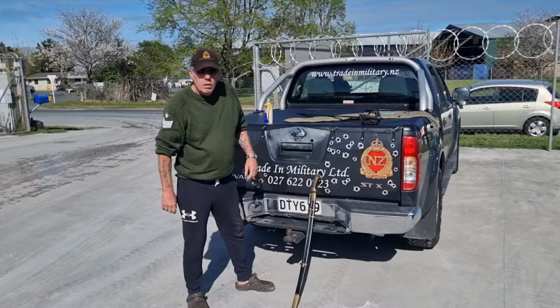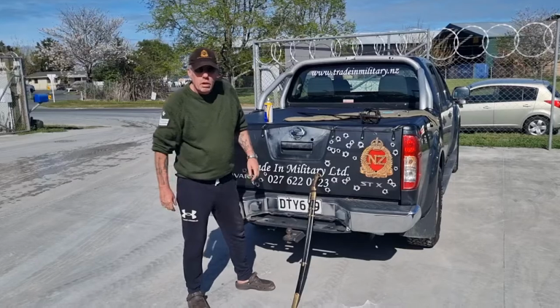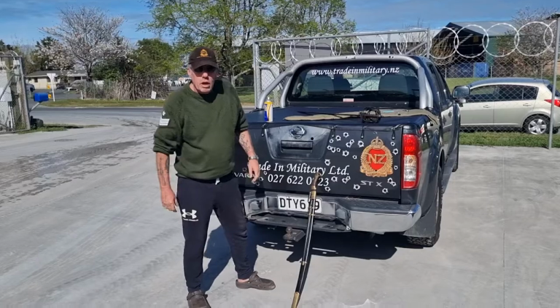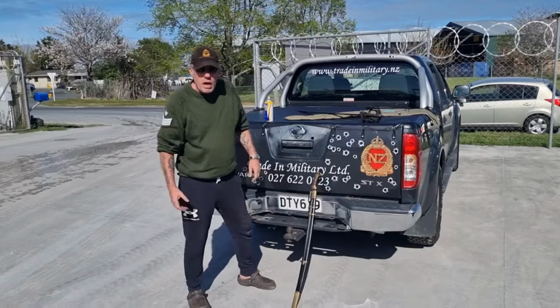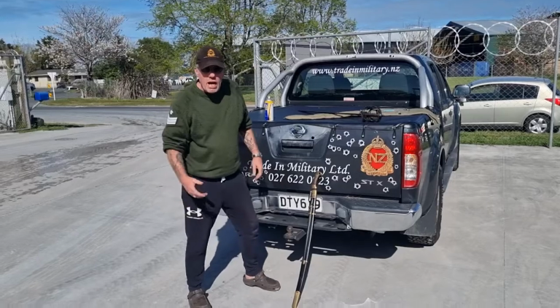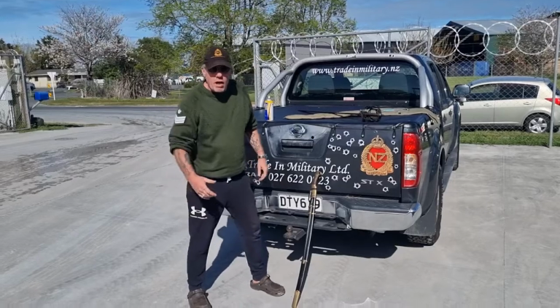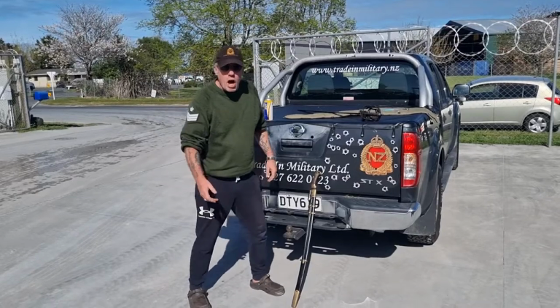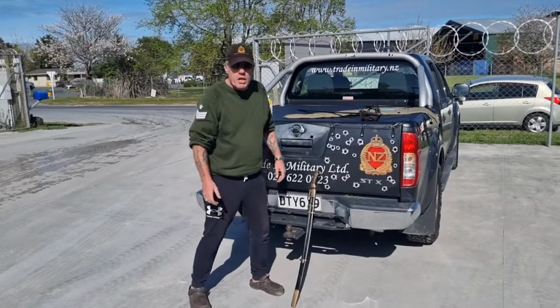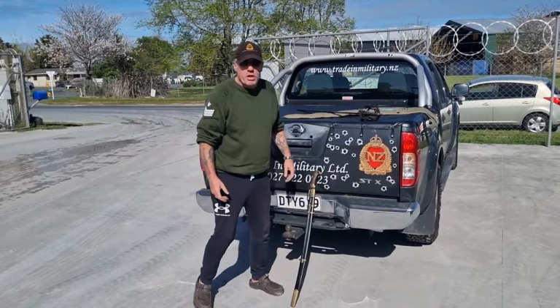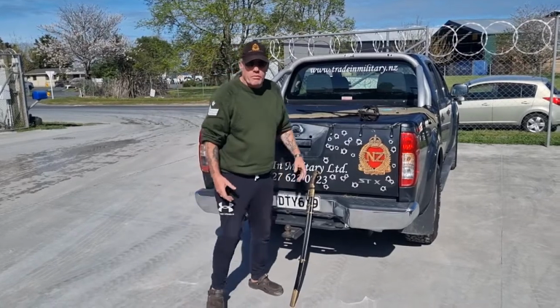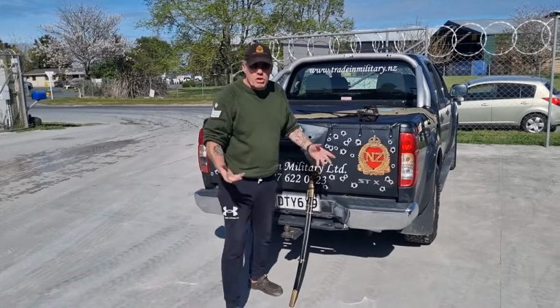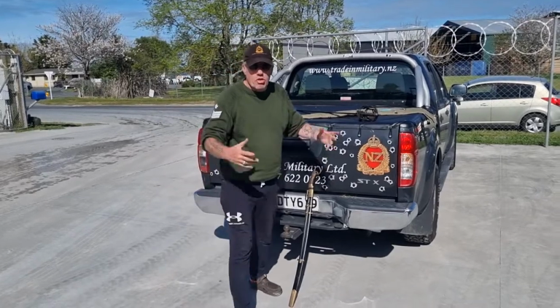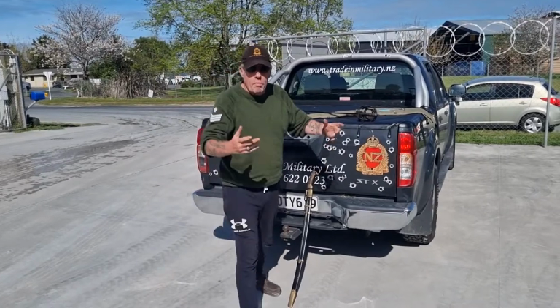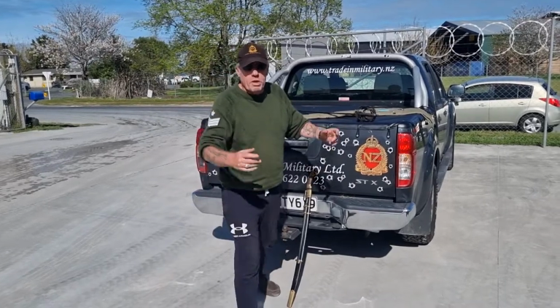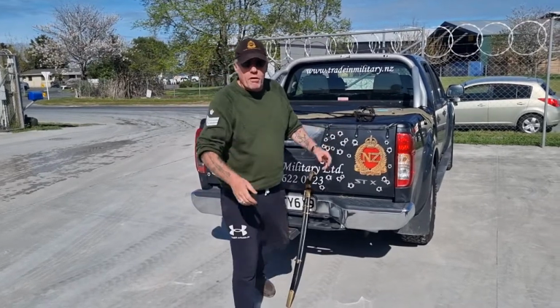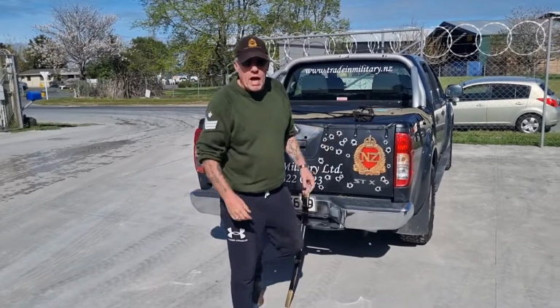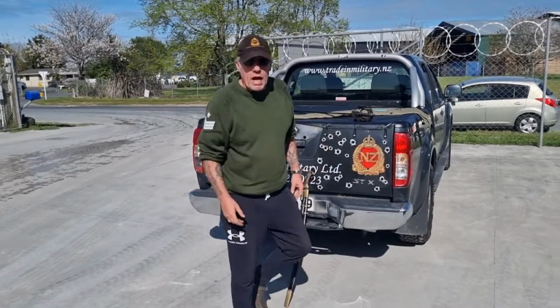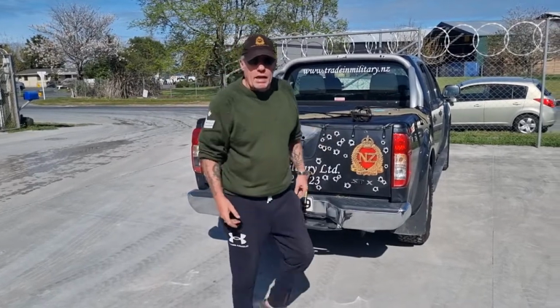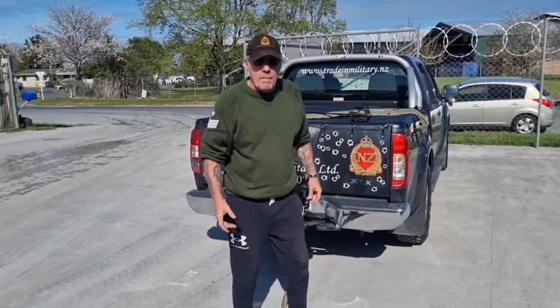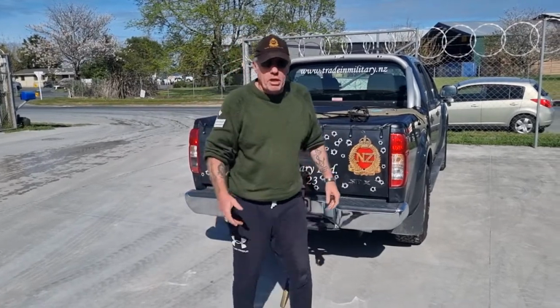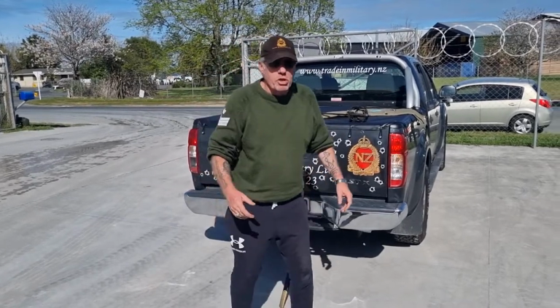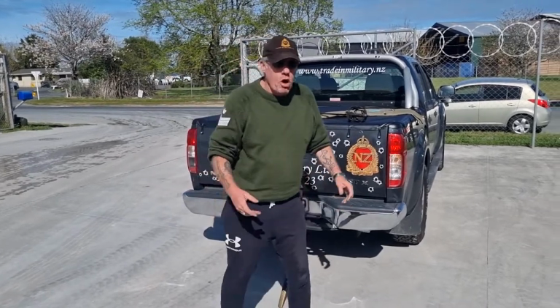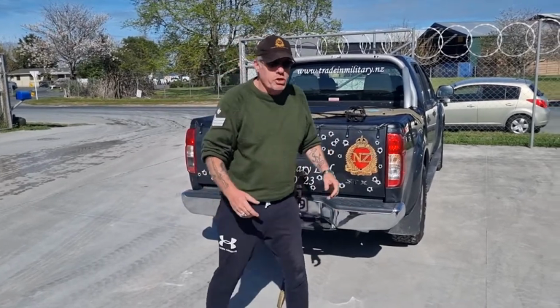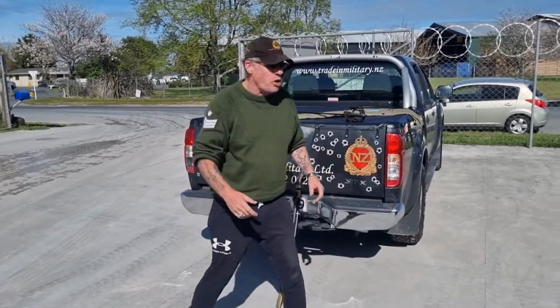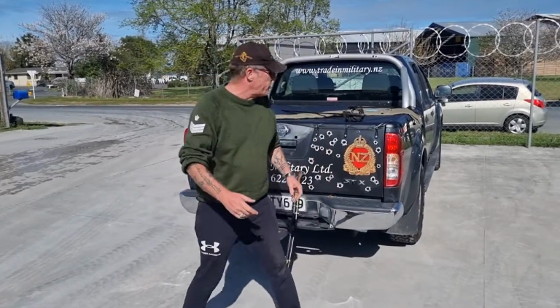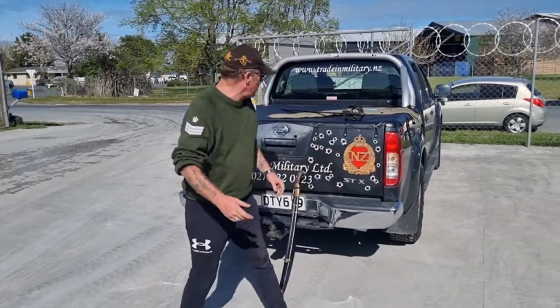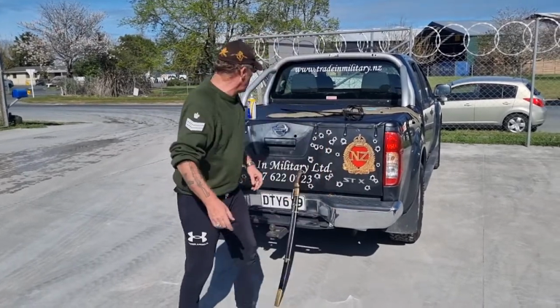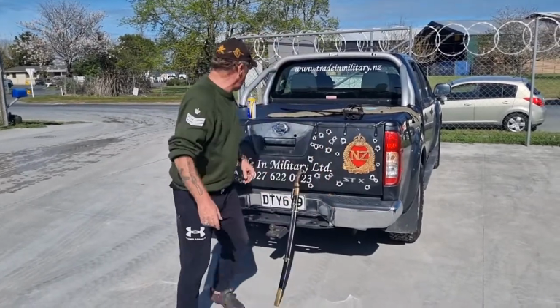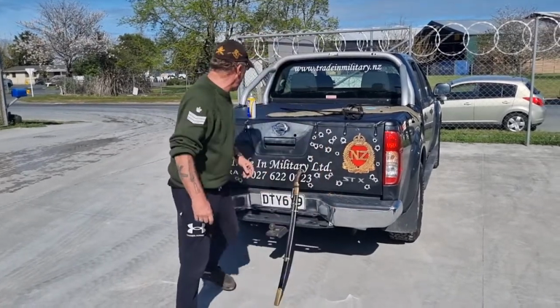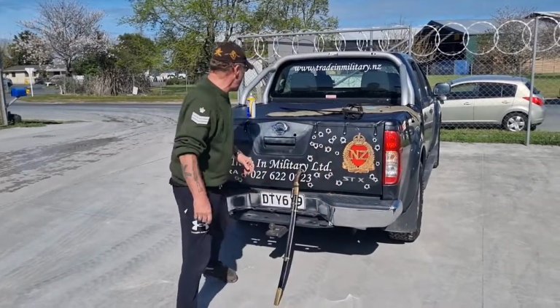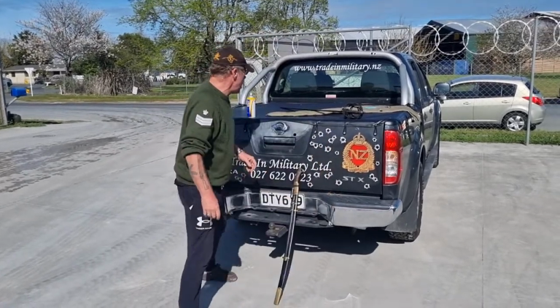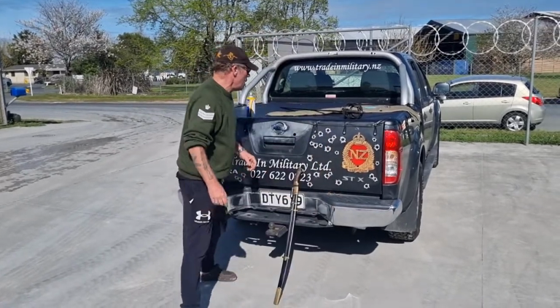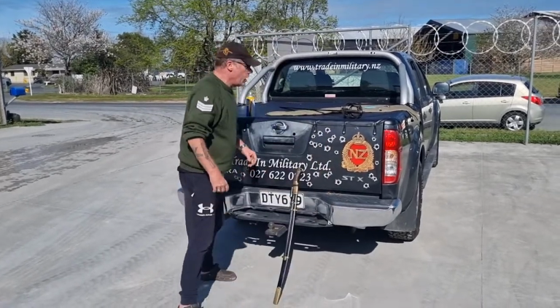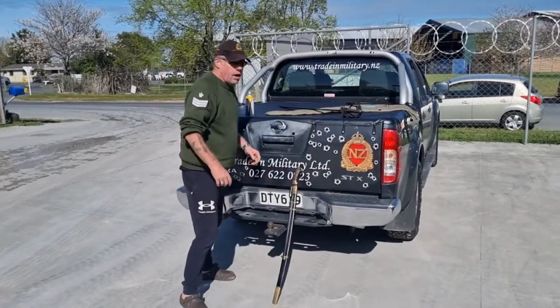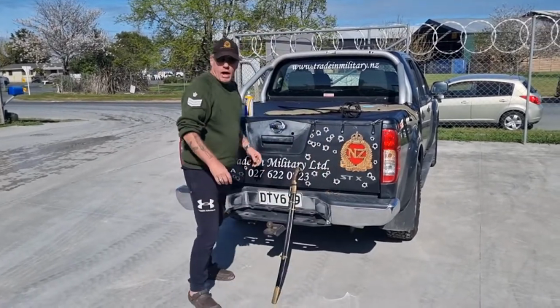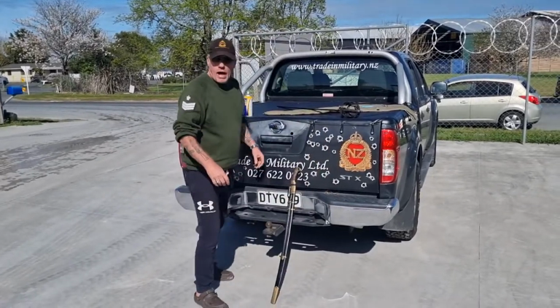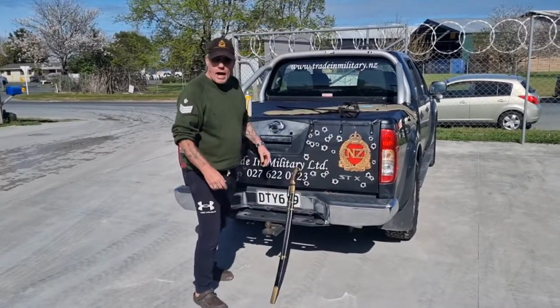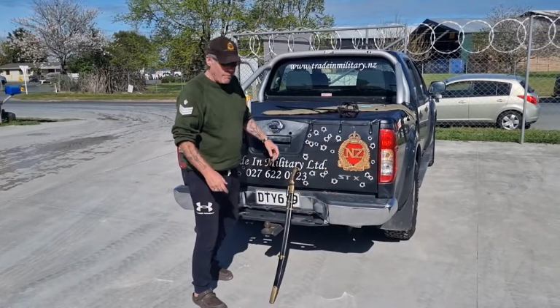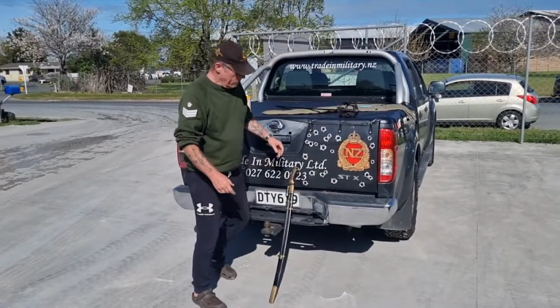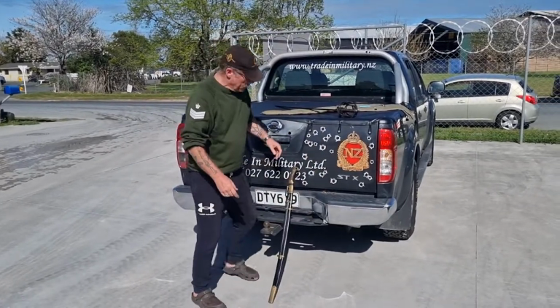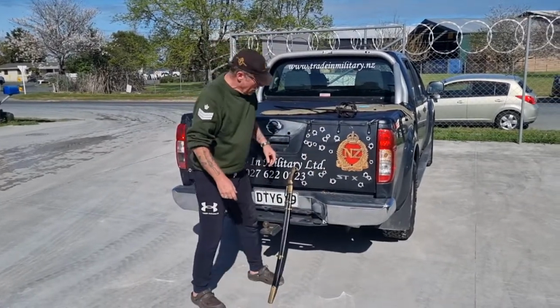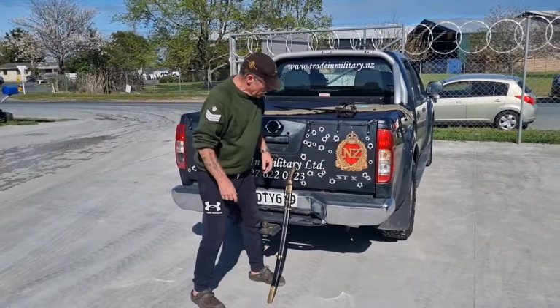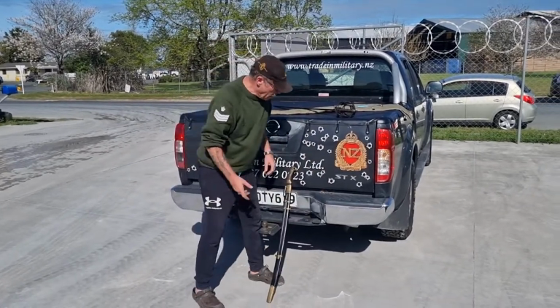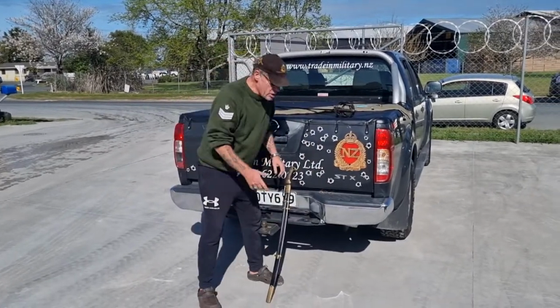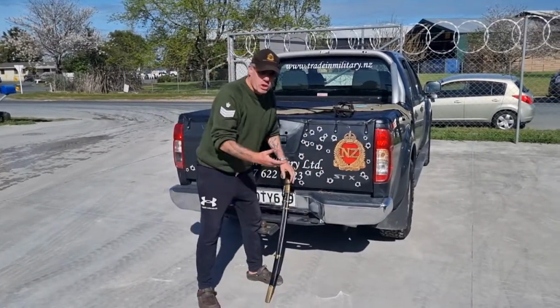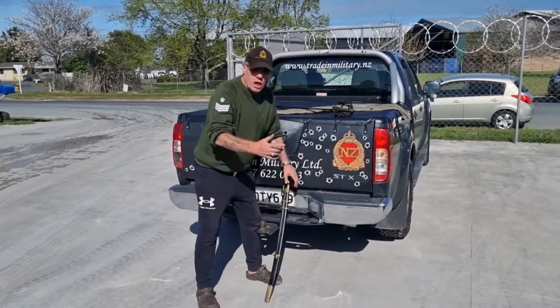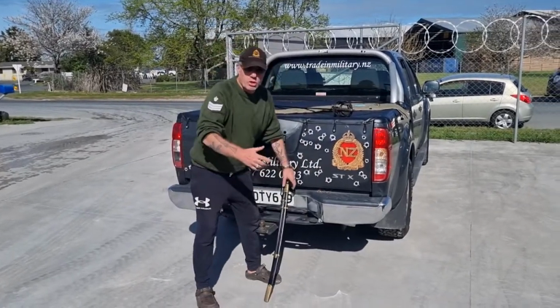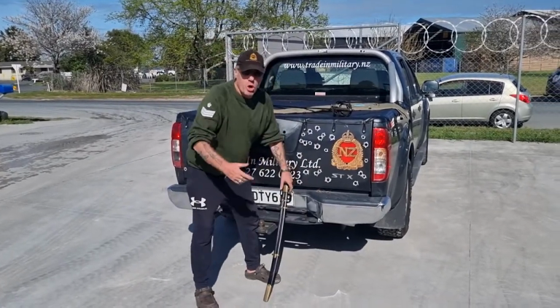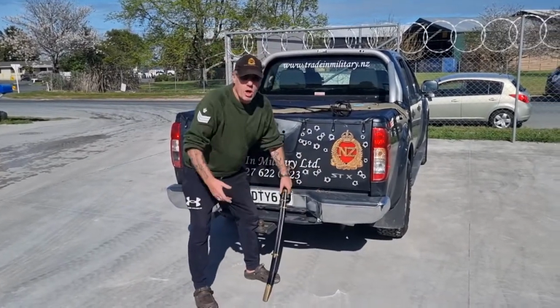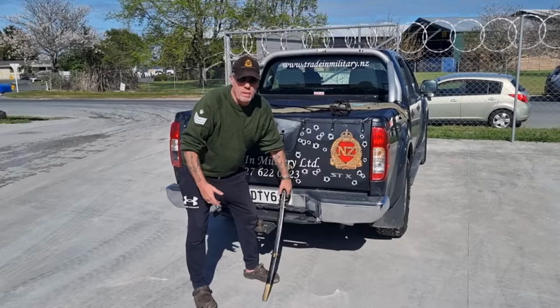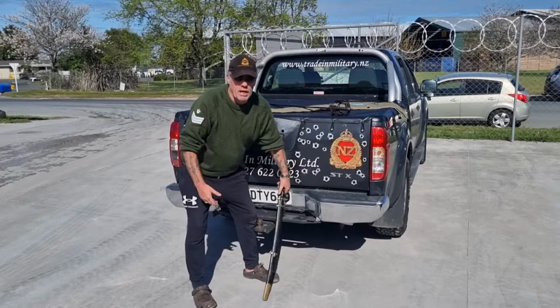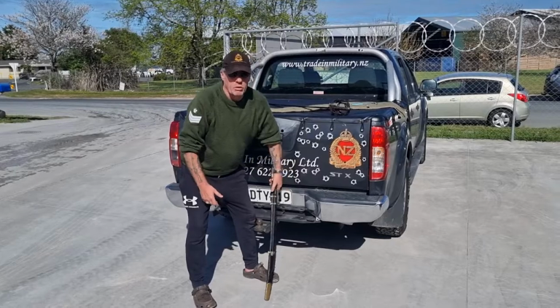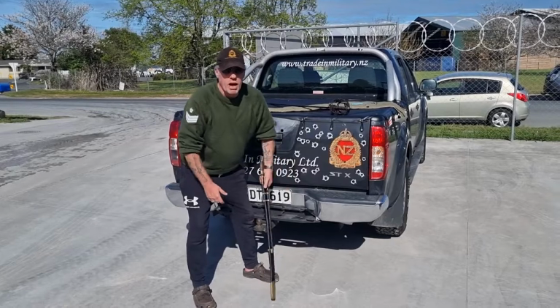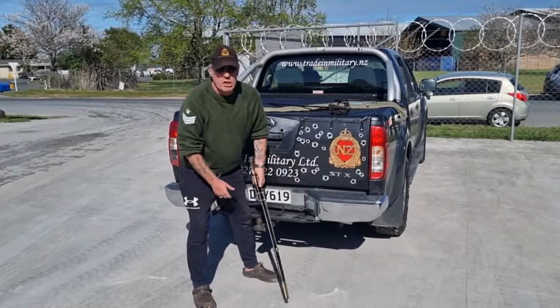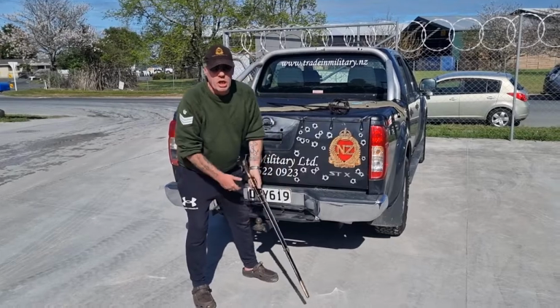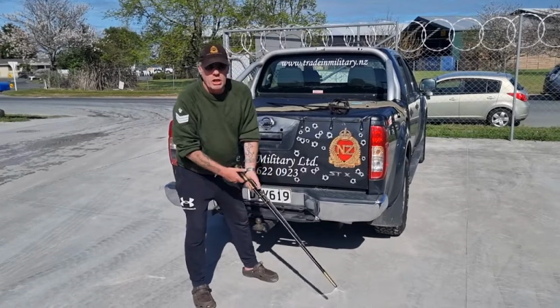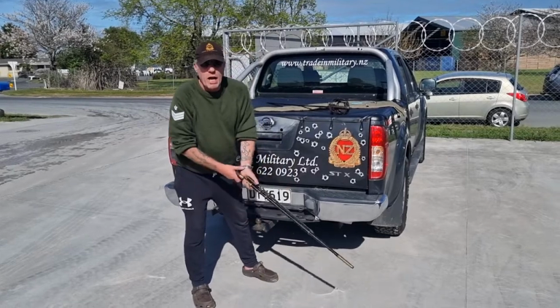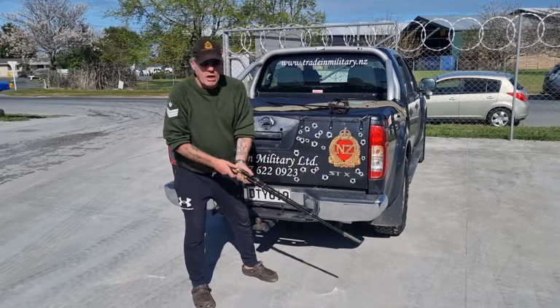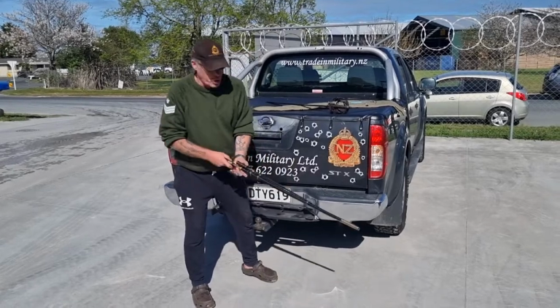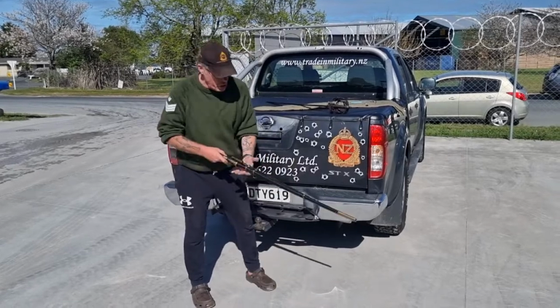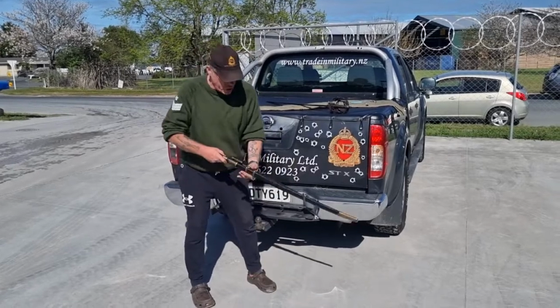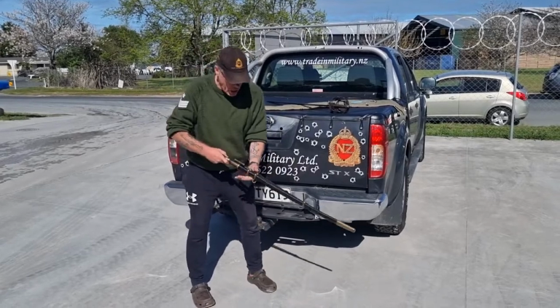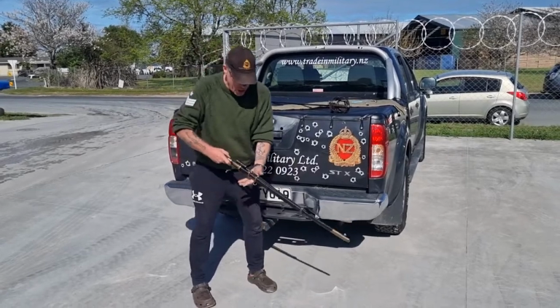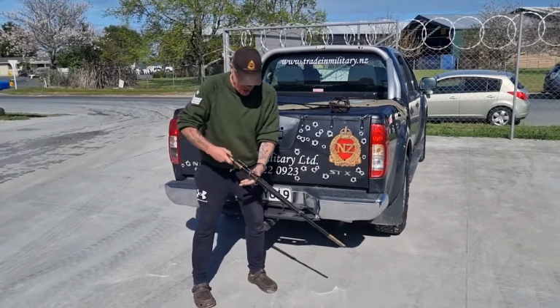Here we are guys. I've just dropped a couple of swords off to Agnui, so we're just going to talk about the Russian Shashka.